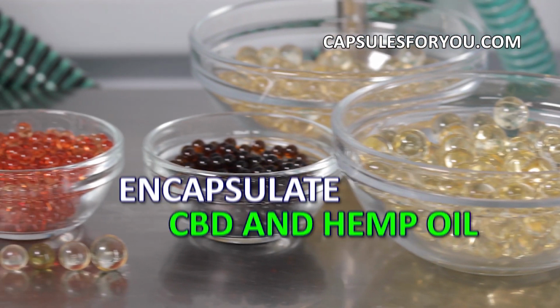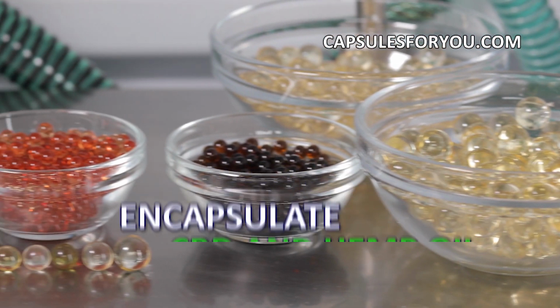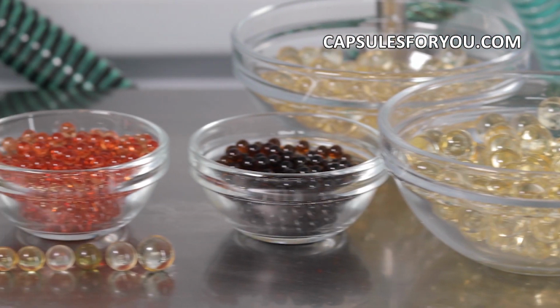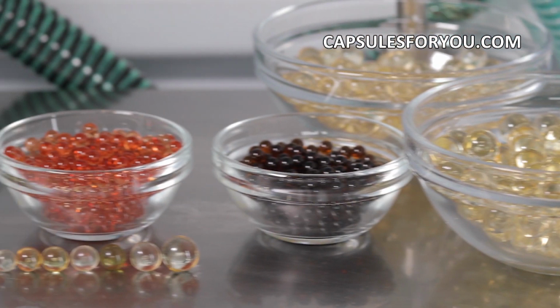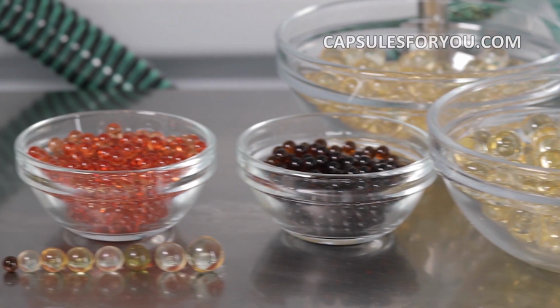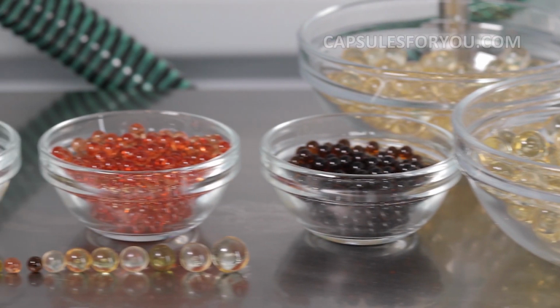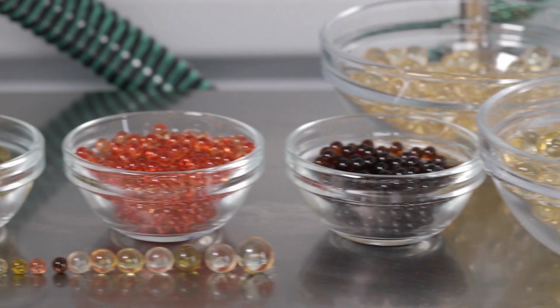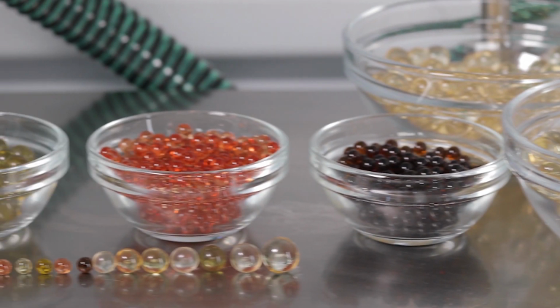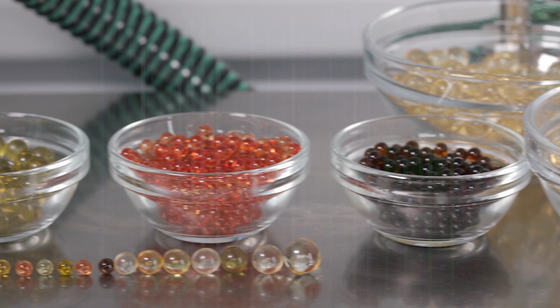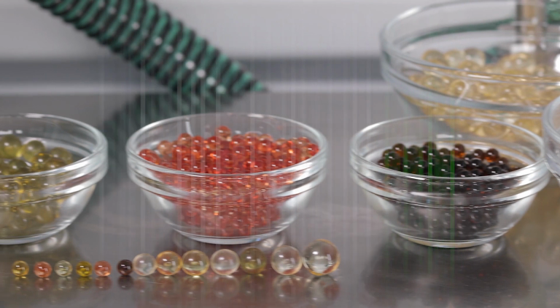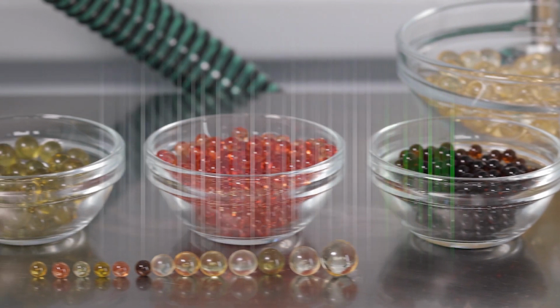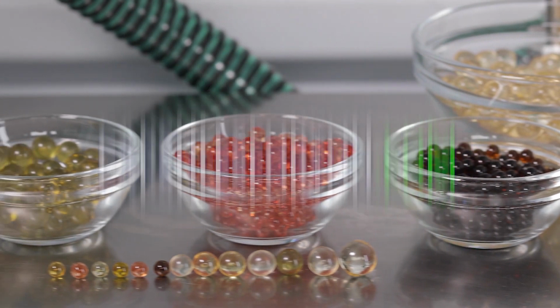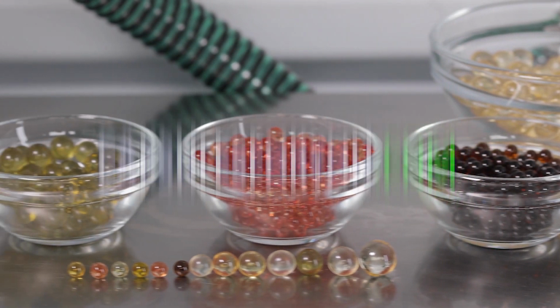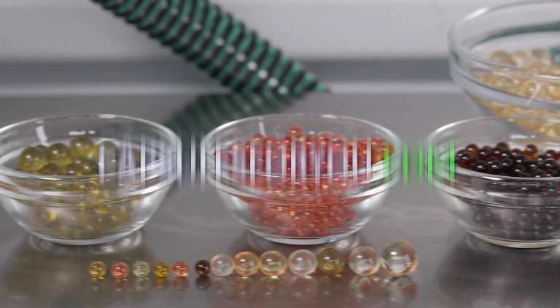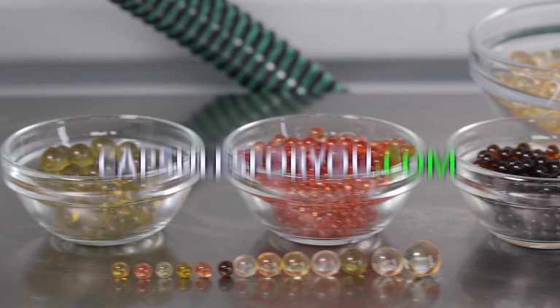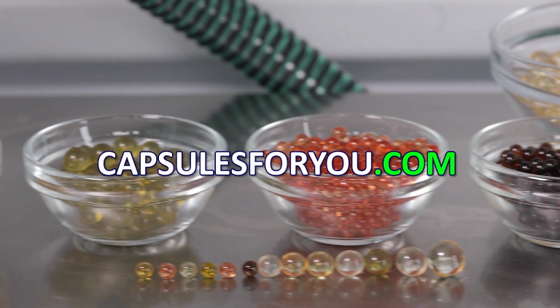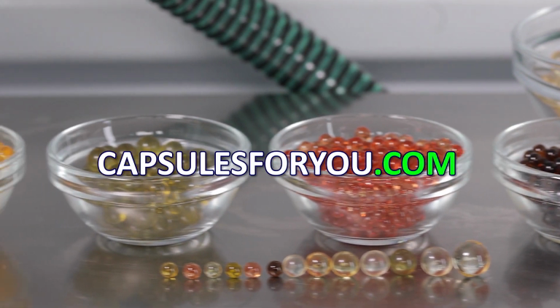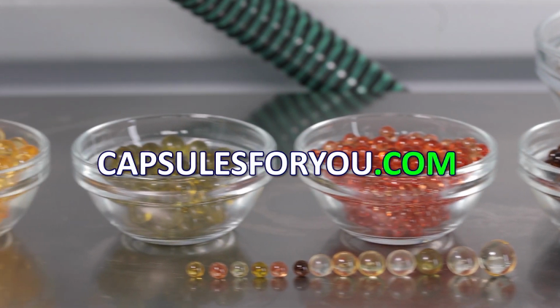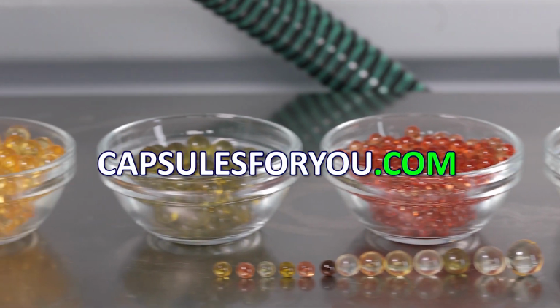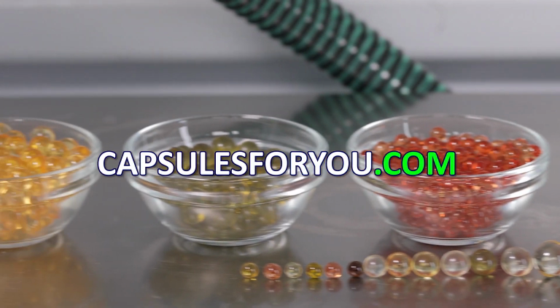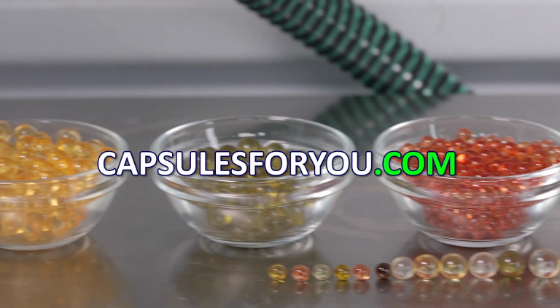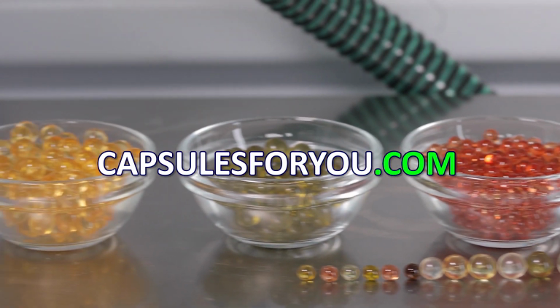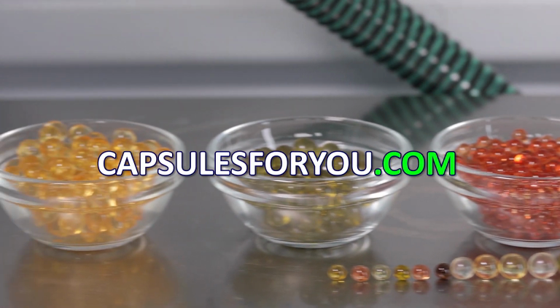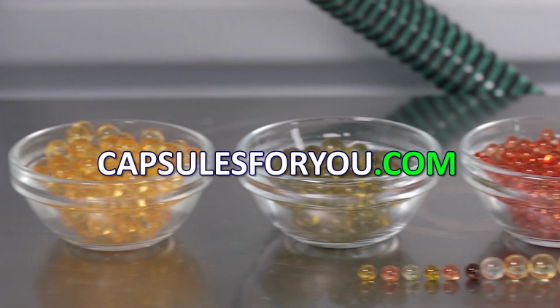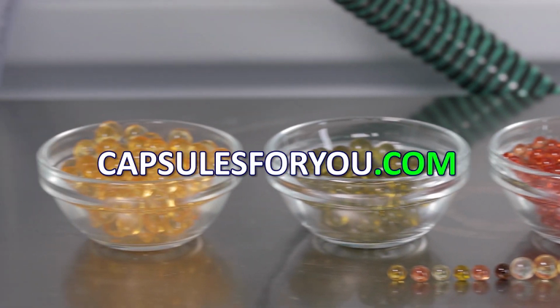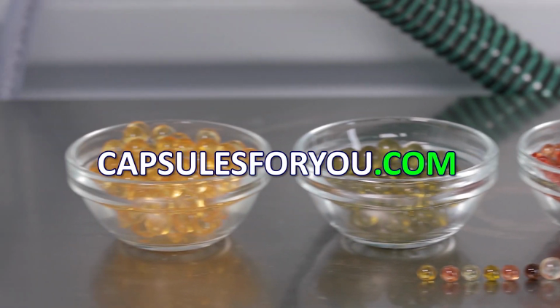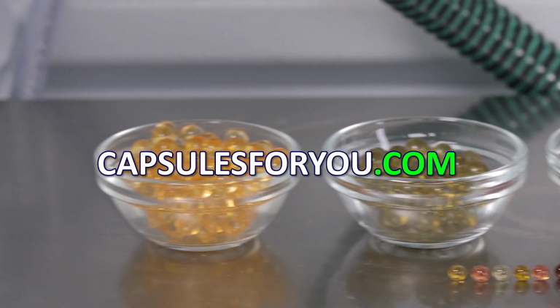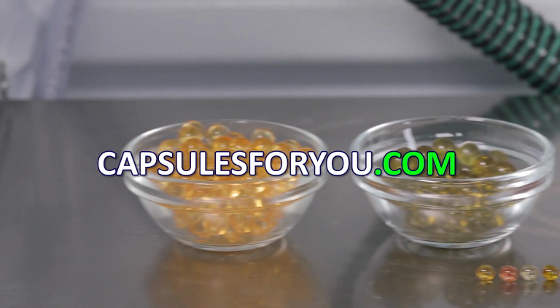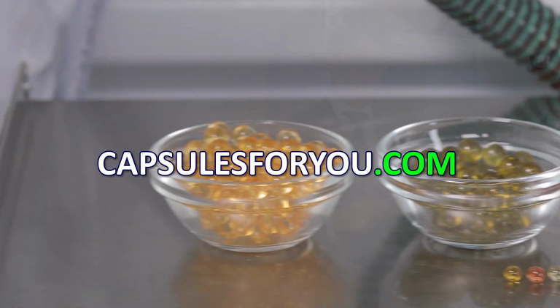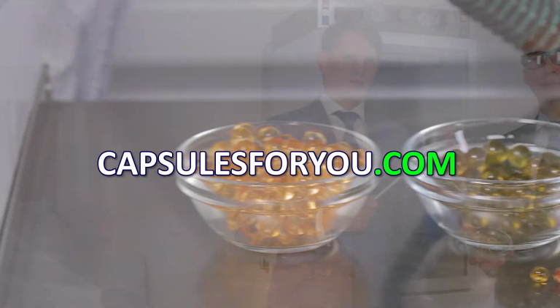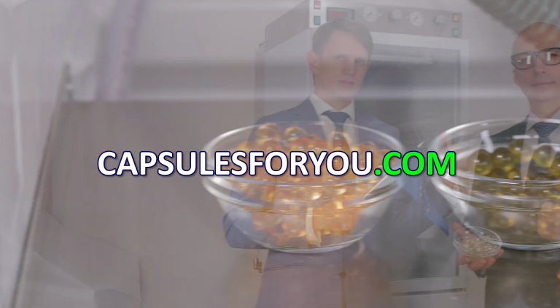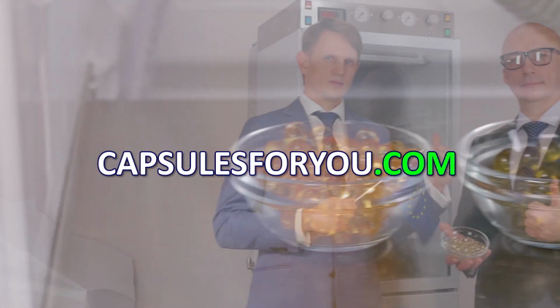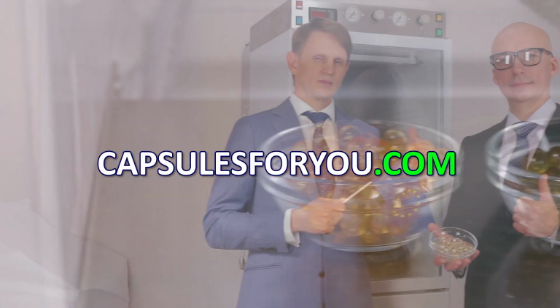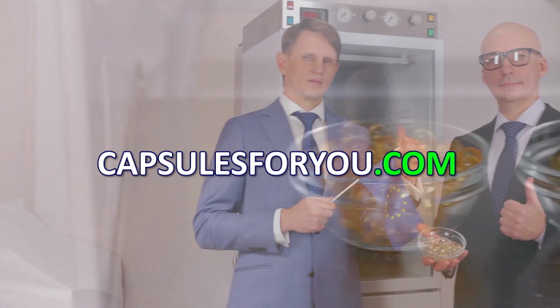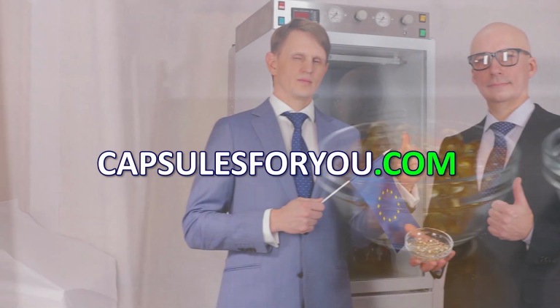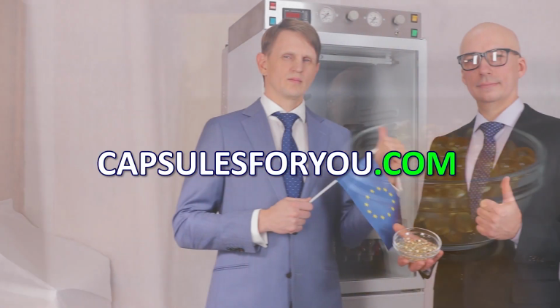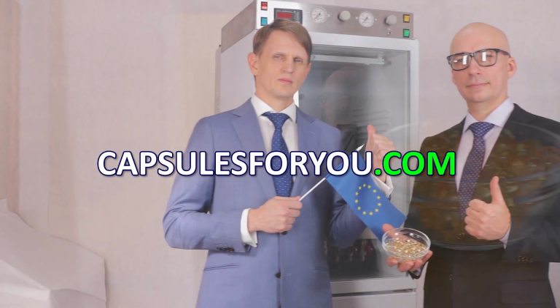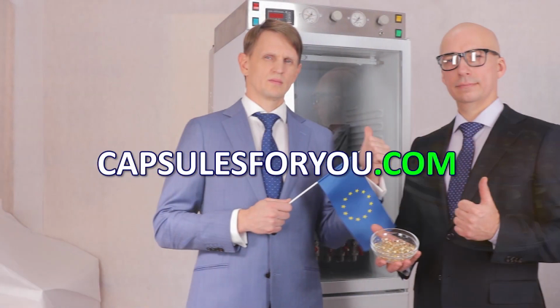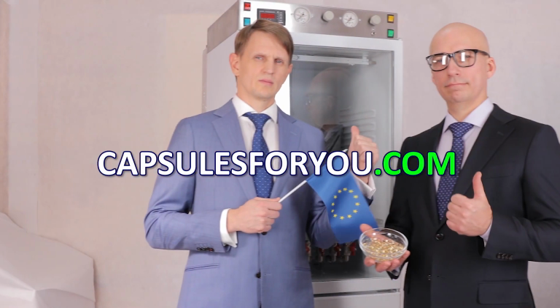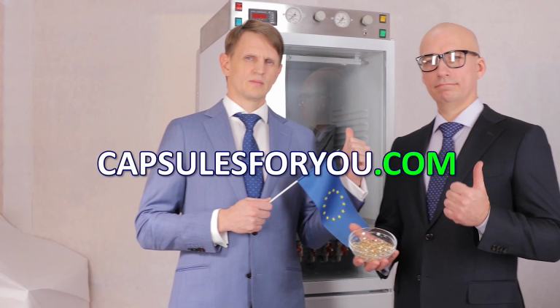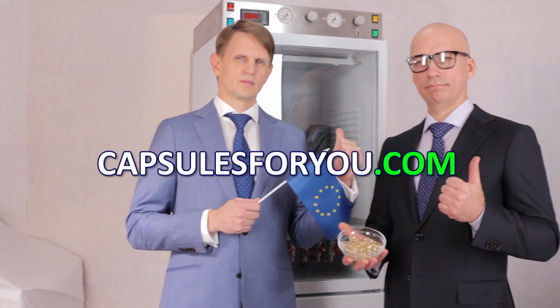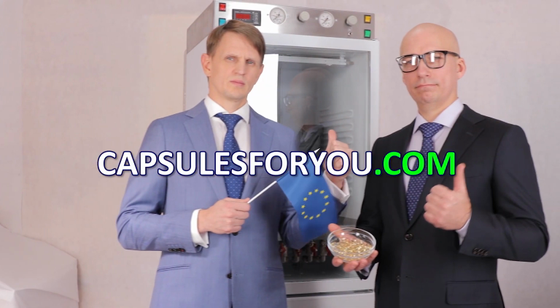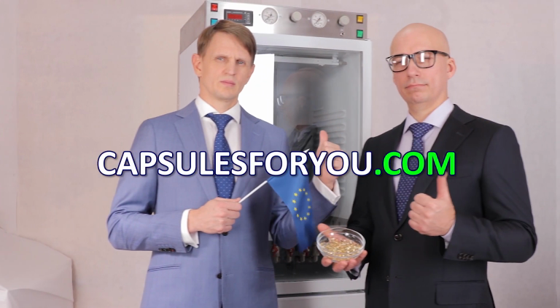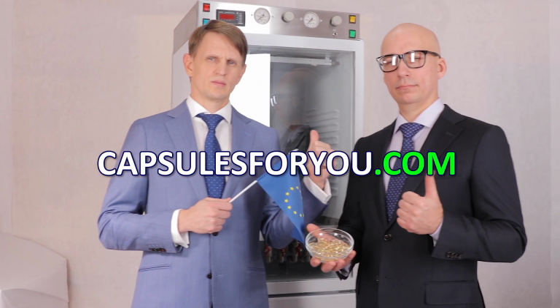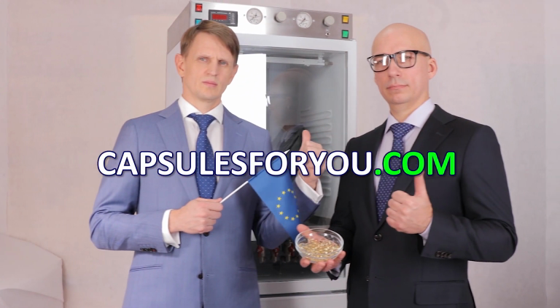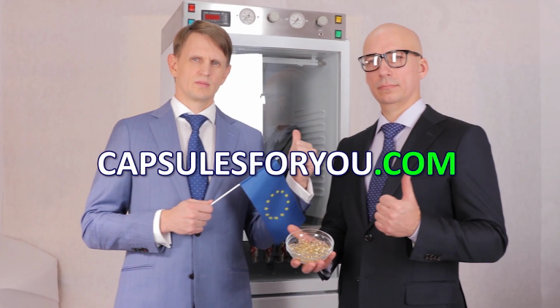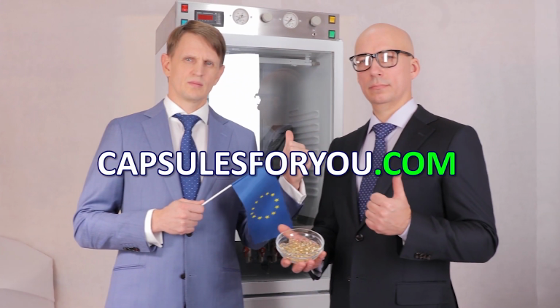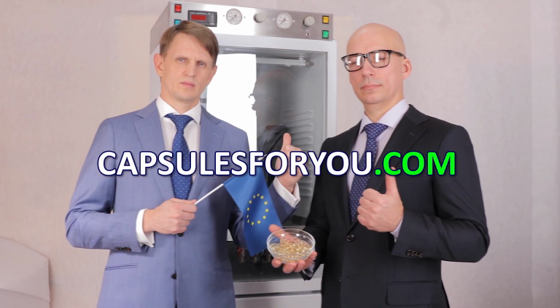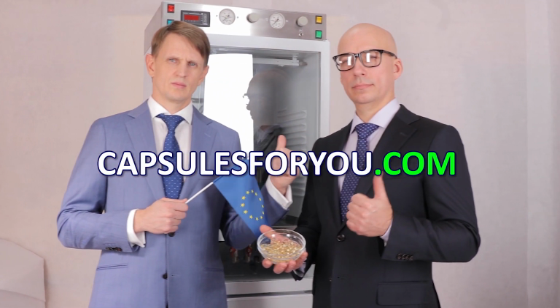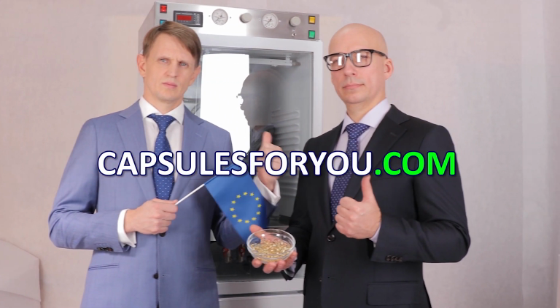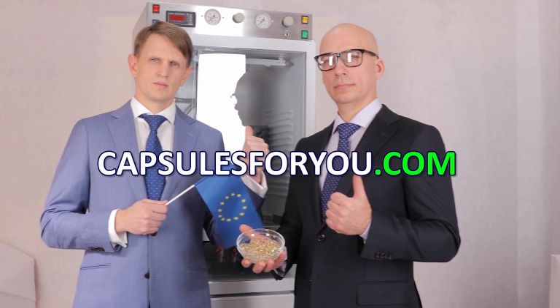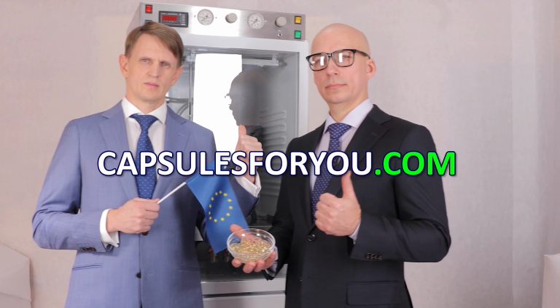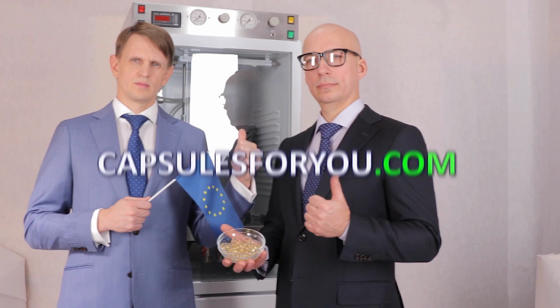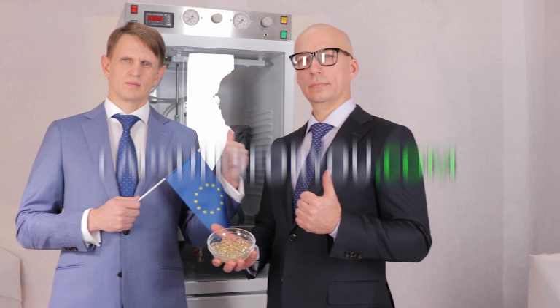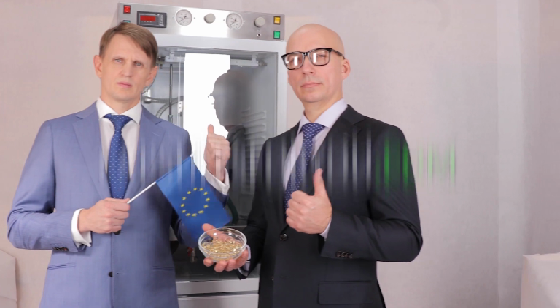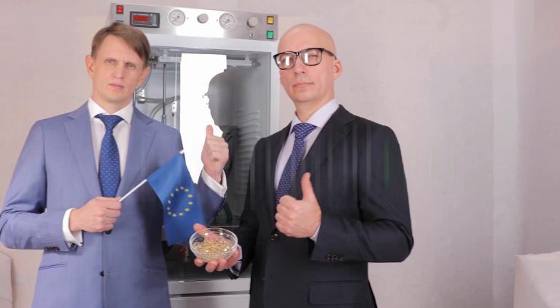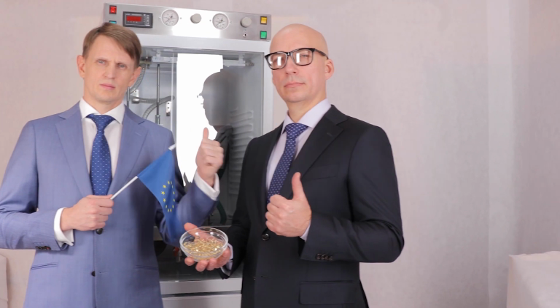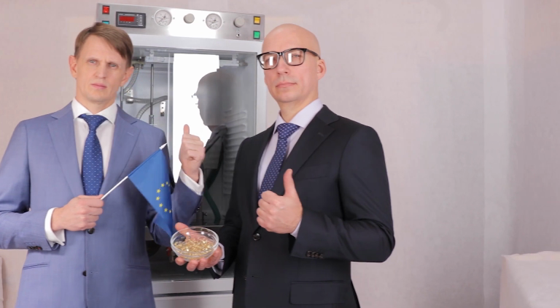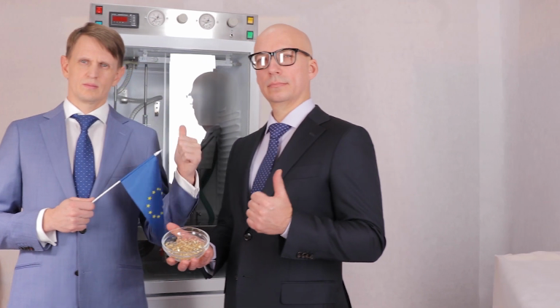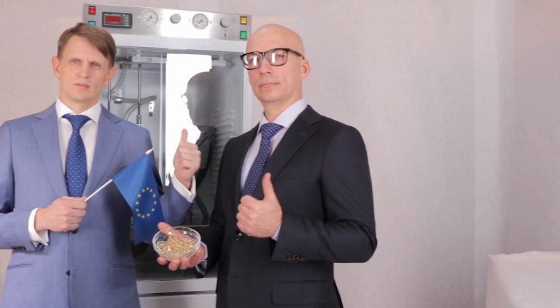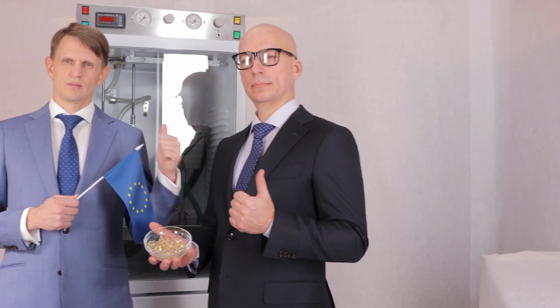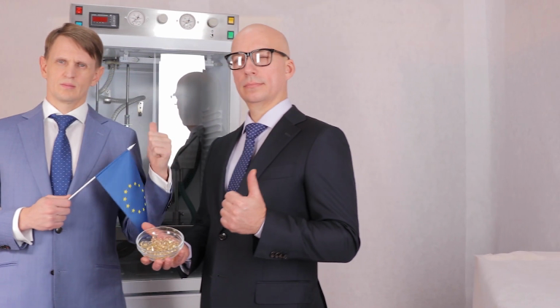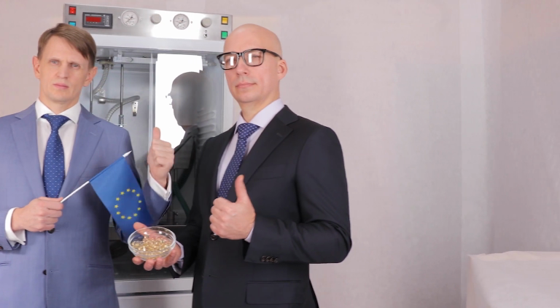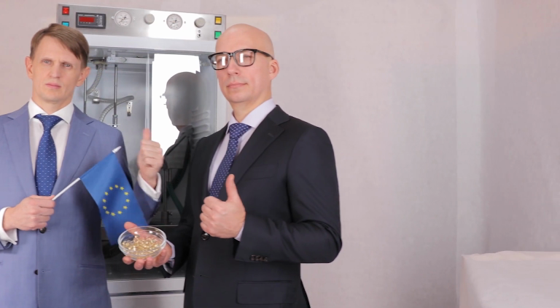Our specialists will adjust the equipment and train you to work on it. We send equipment and delegate our specialists to customers all over the world.